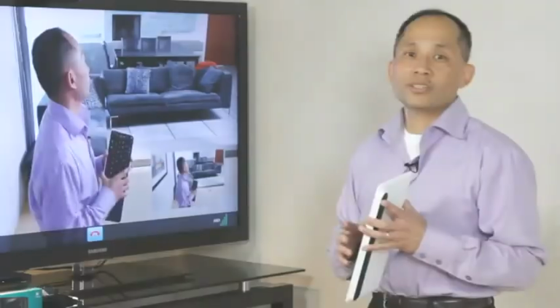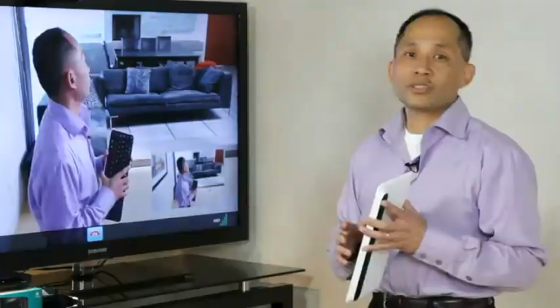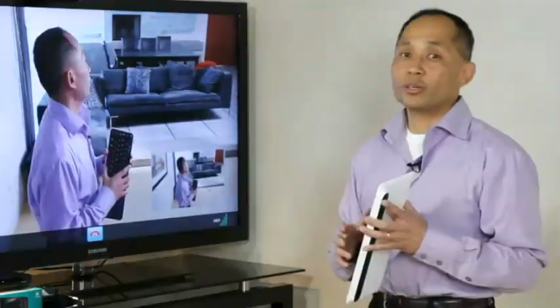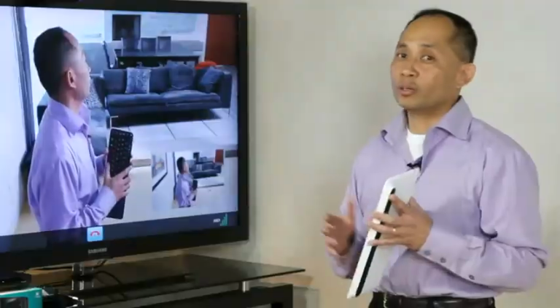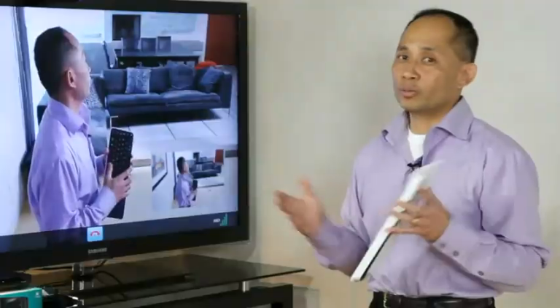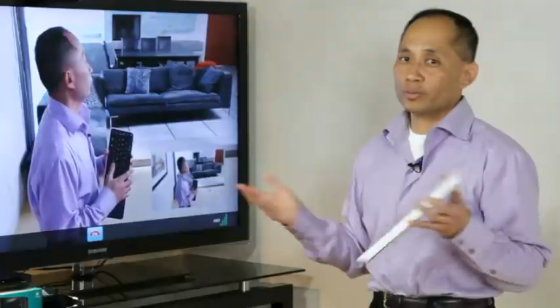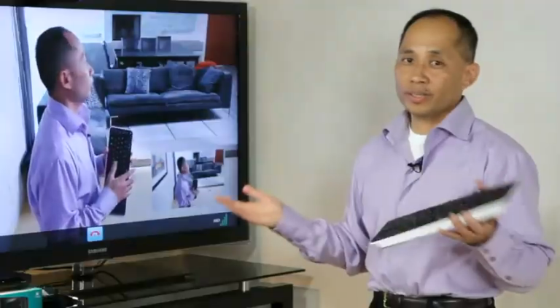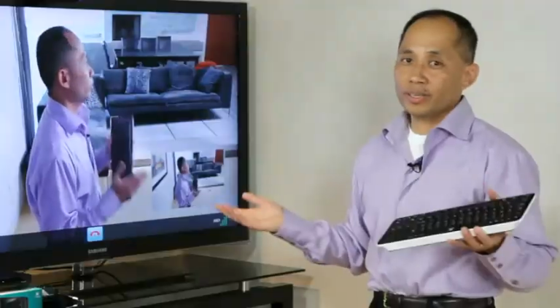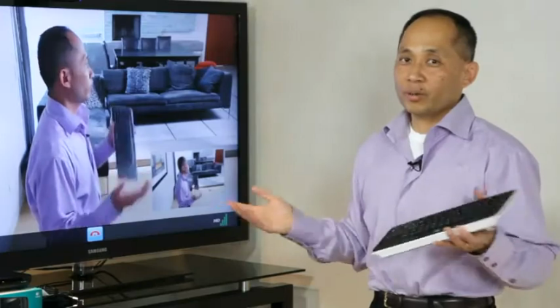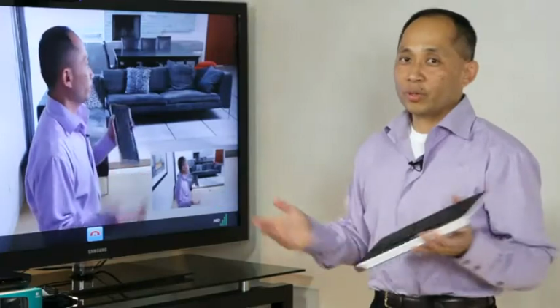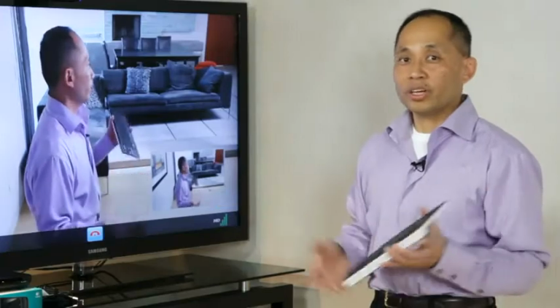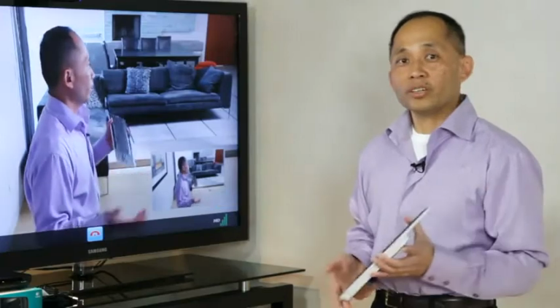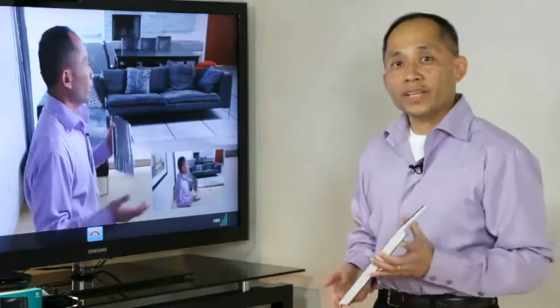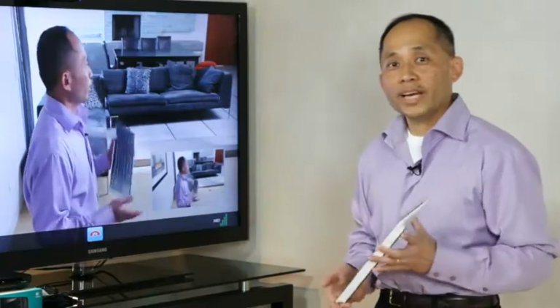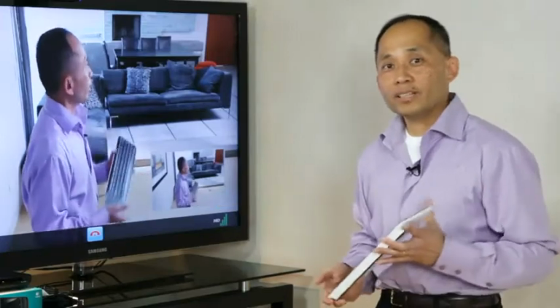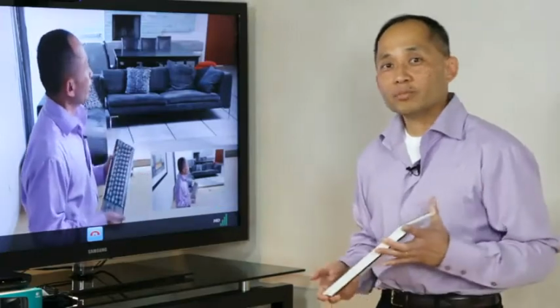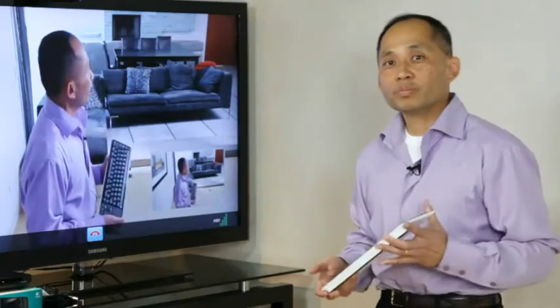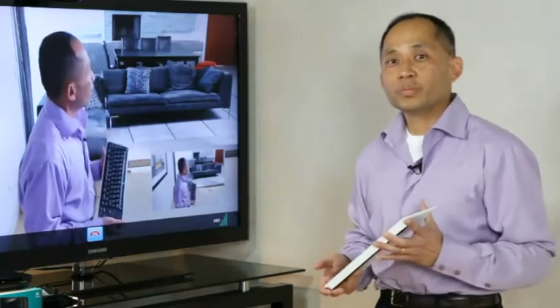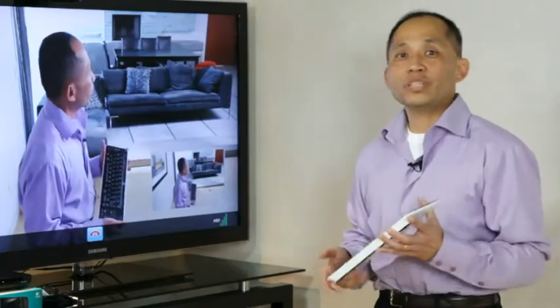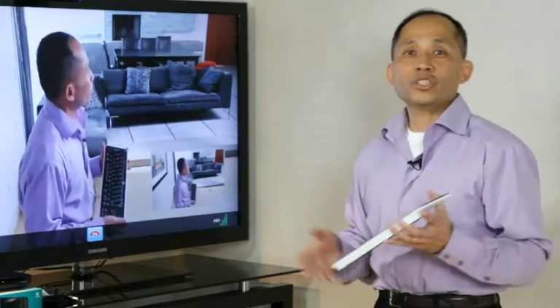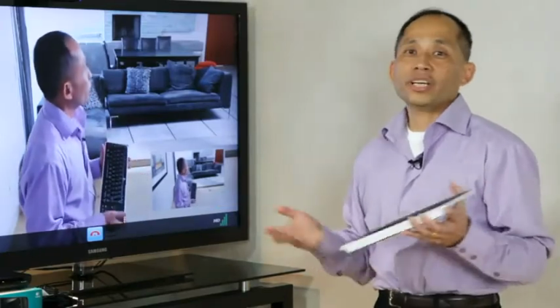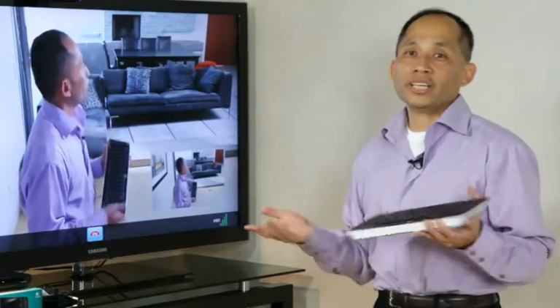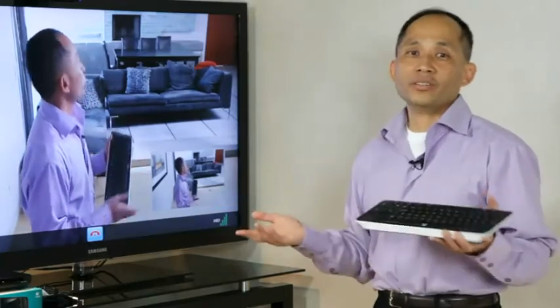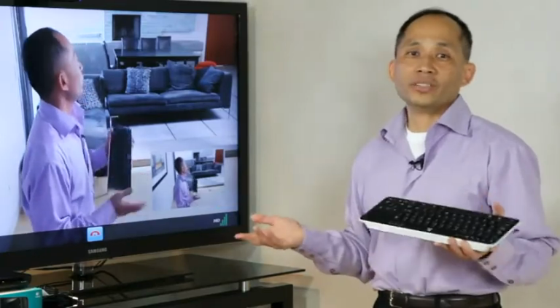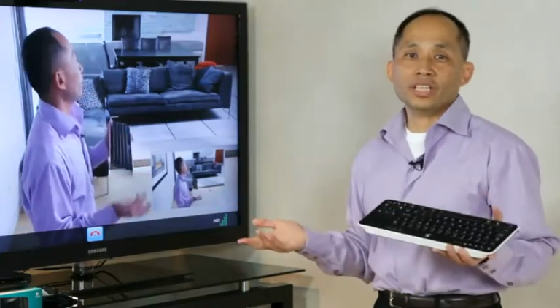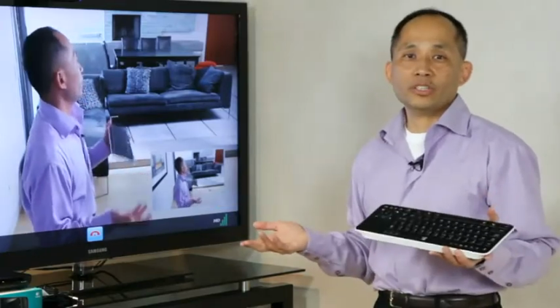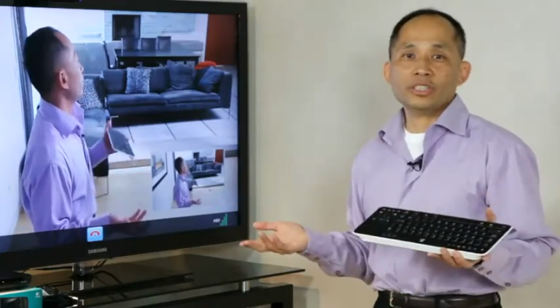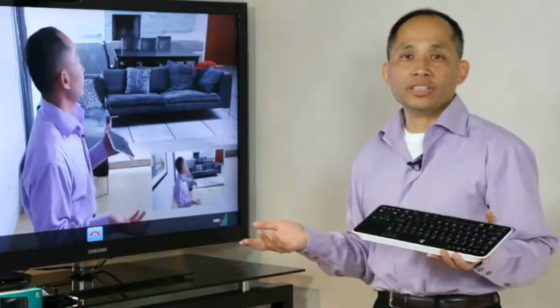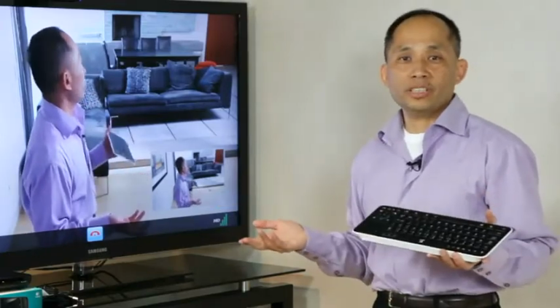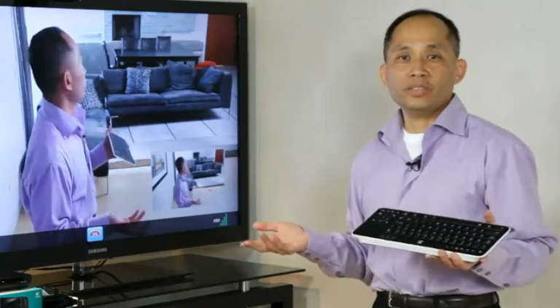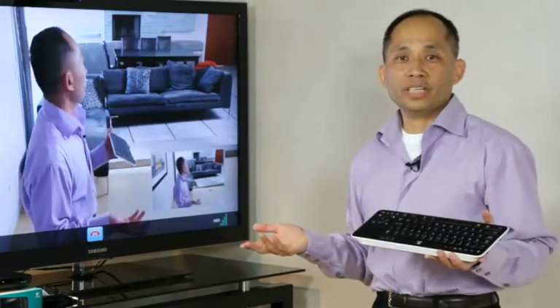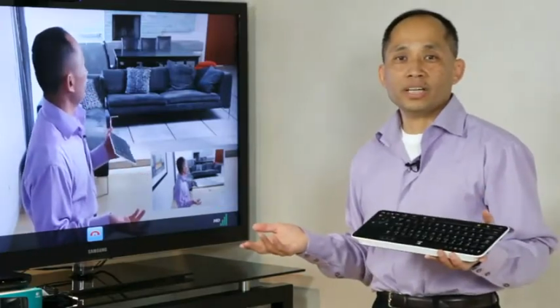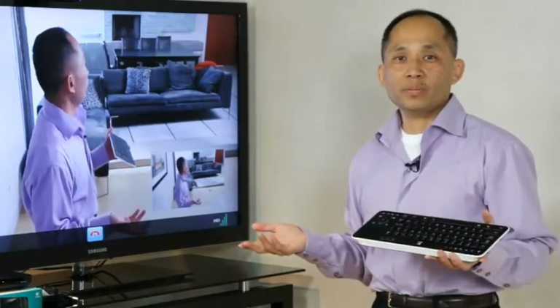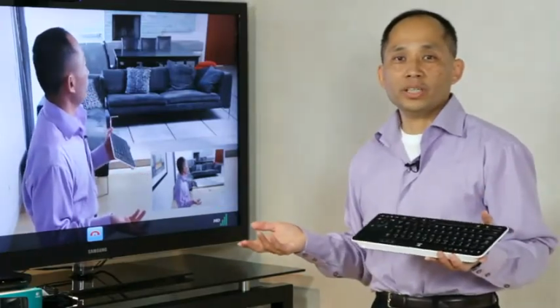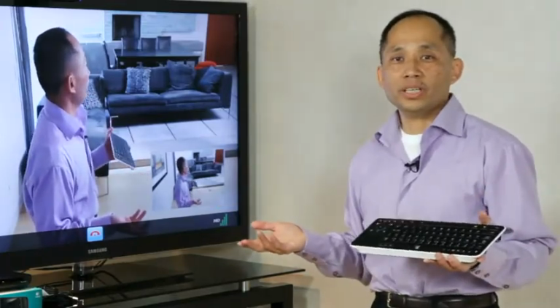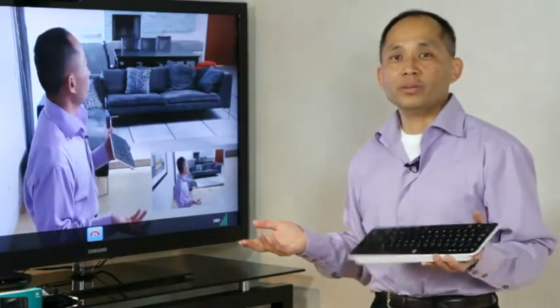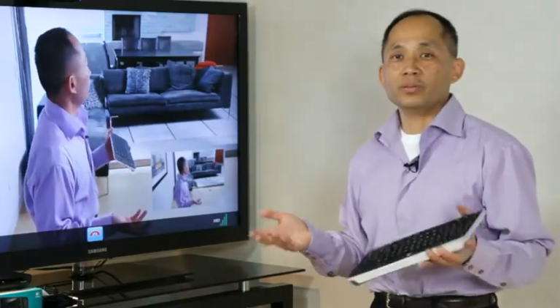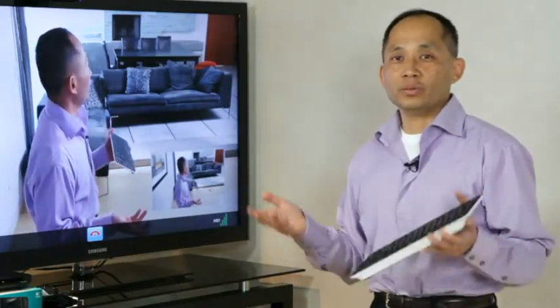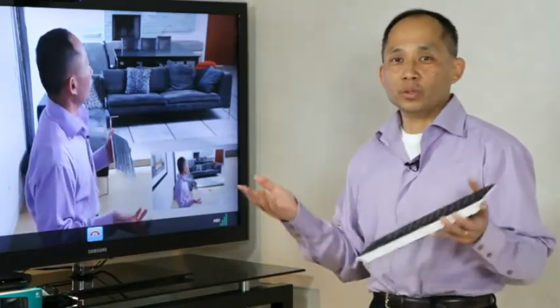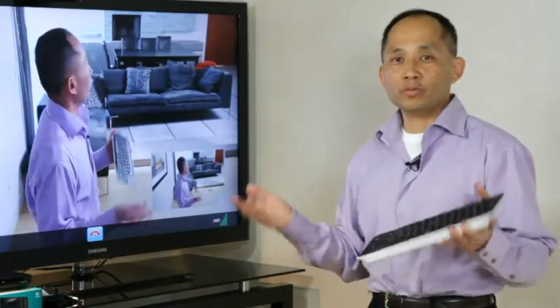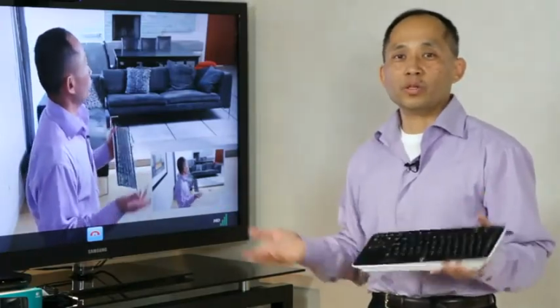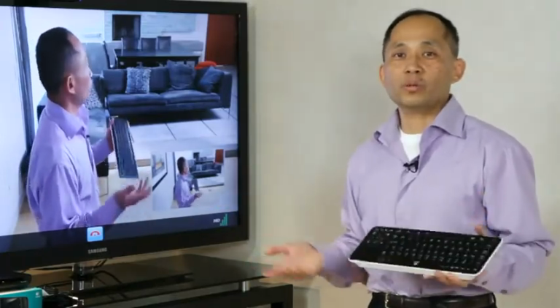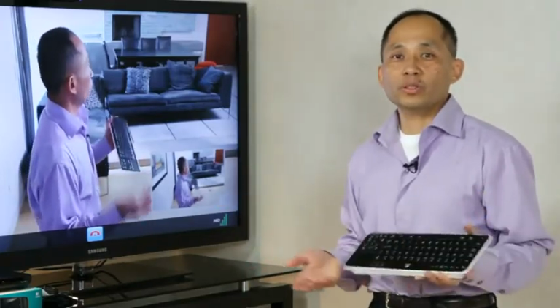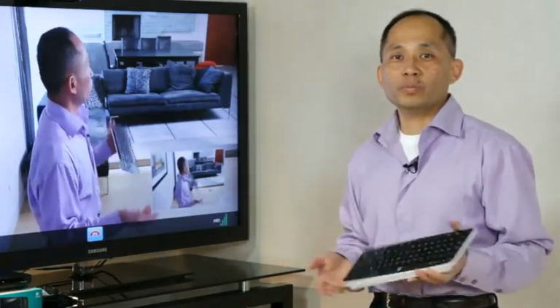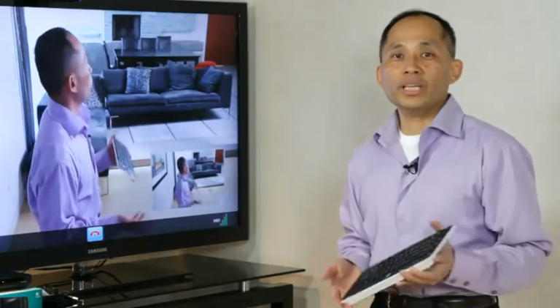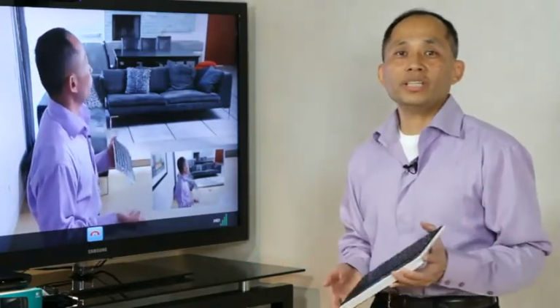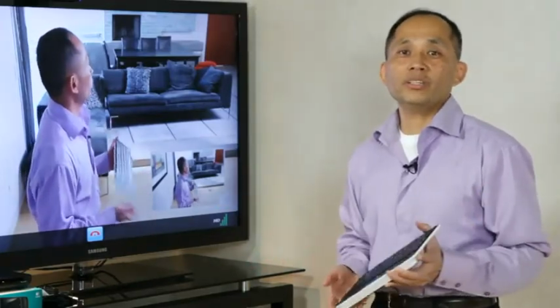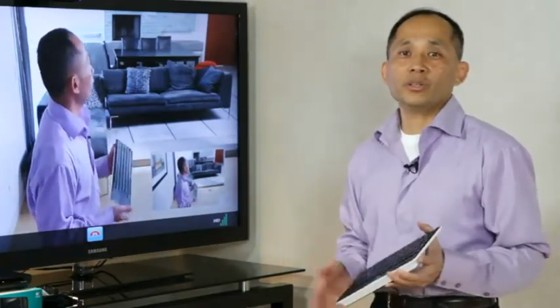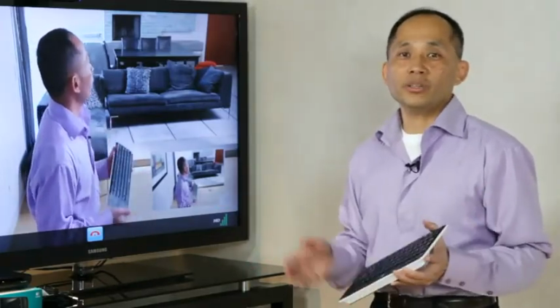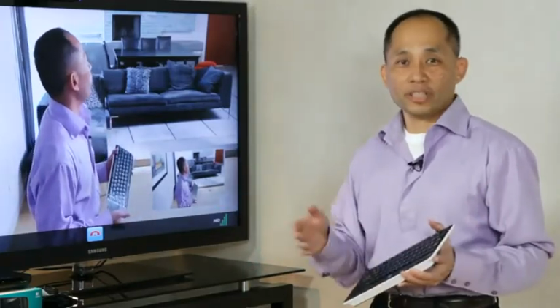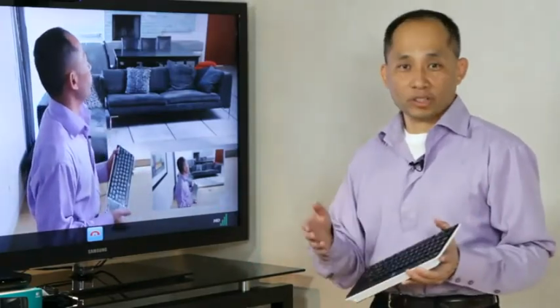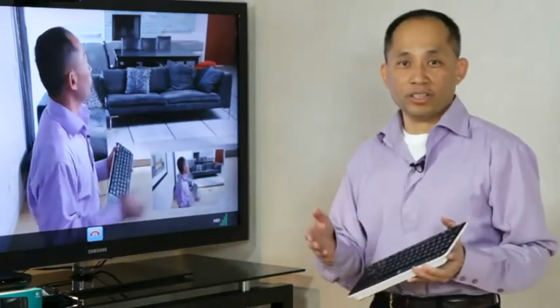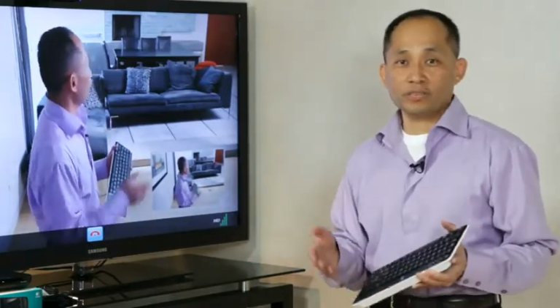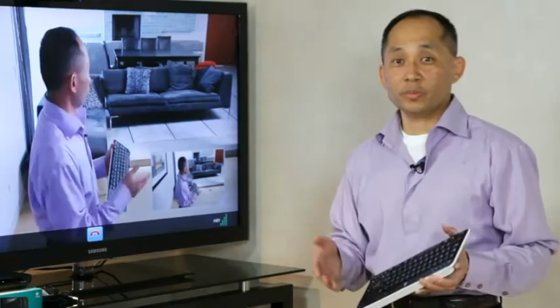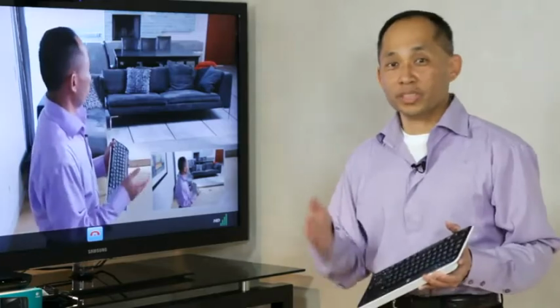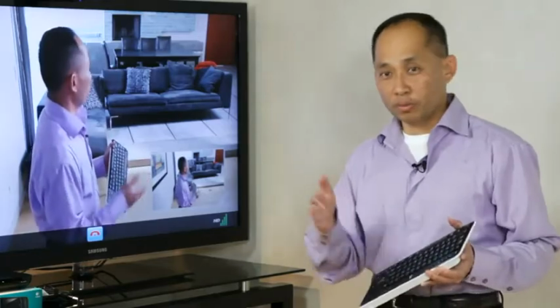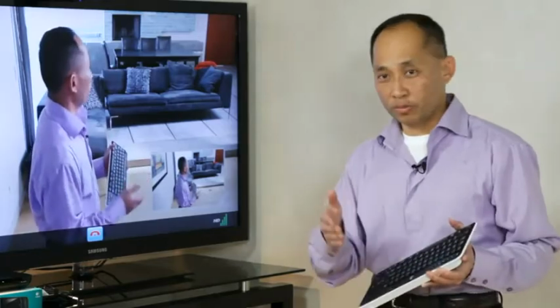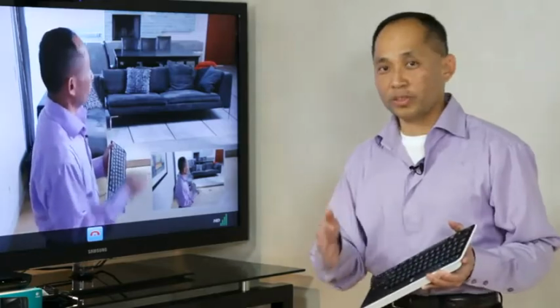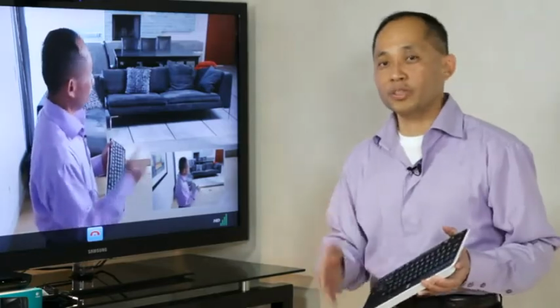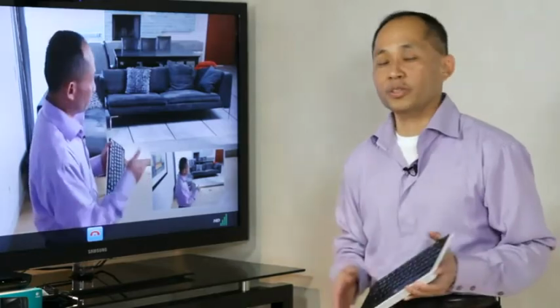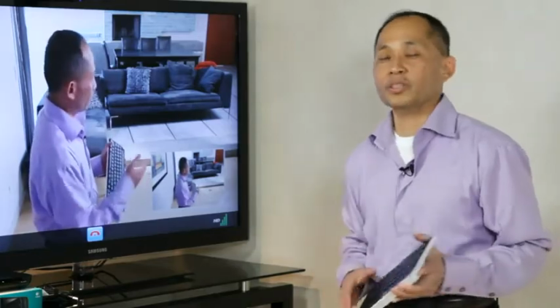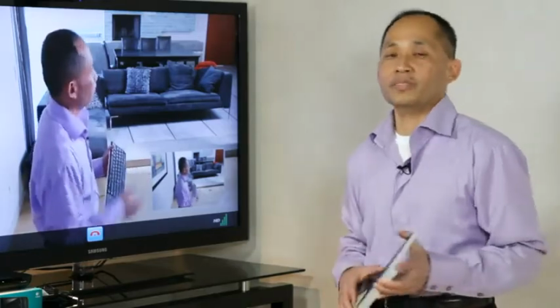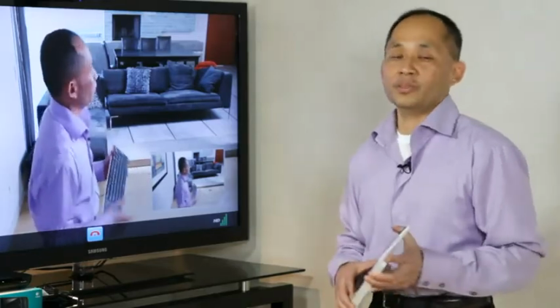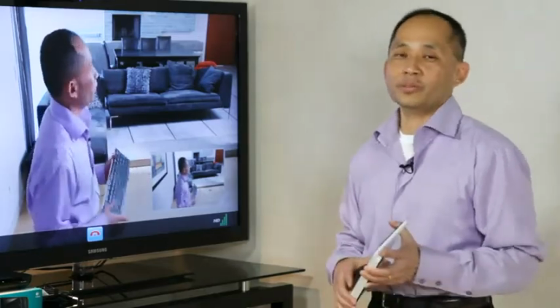So with all of that, please check out the Logitech TV Cam and look forward to making your next call from the comfort of your living room.